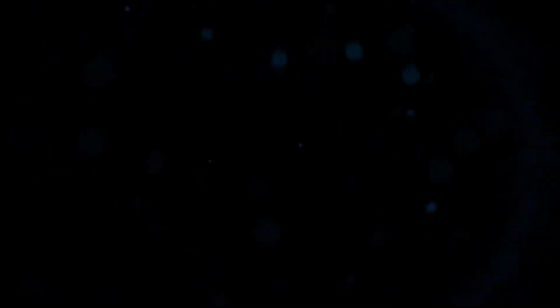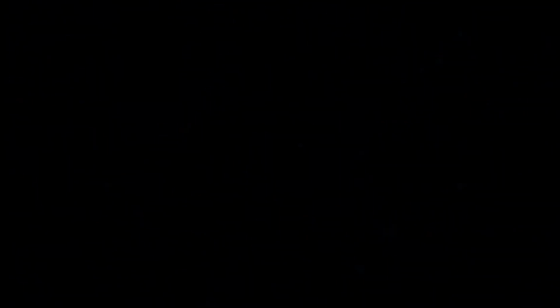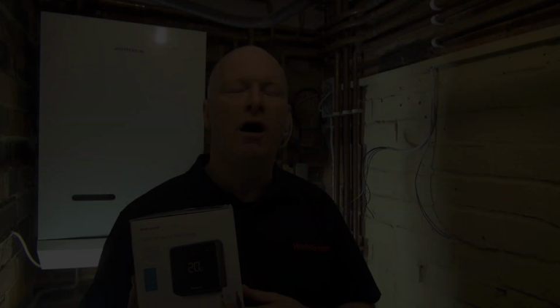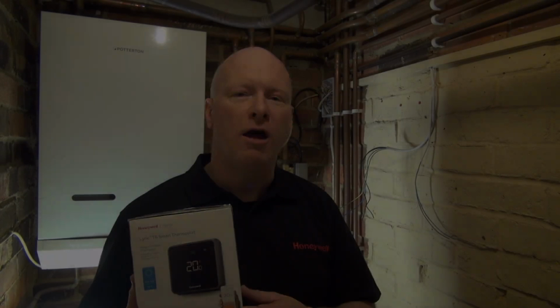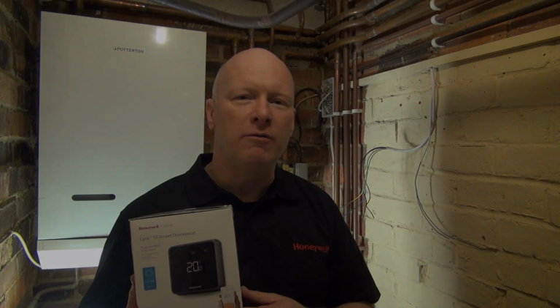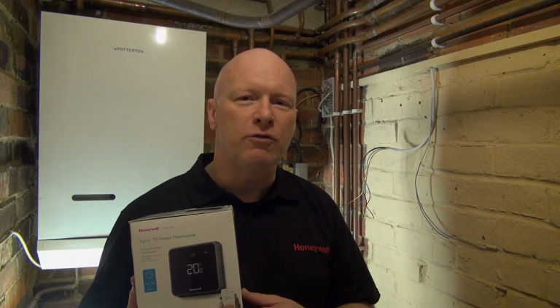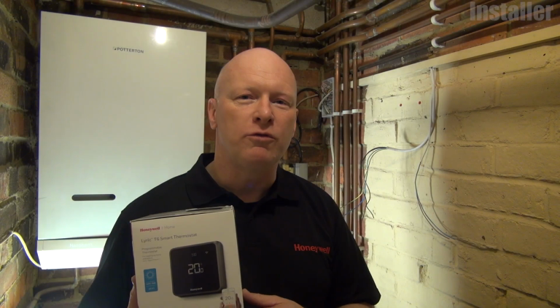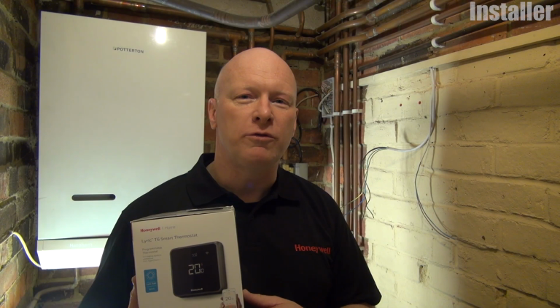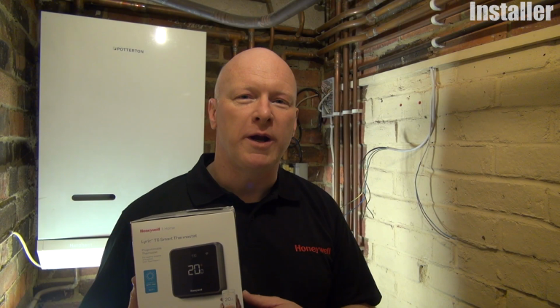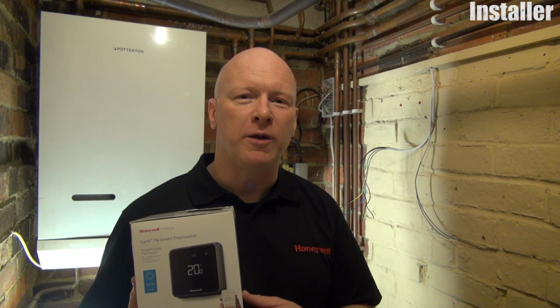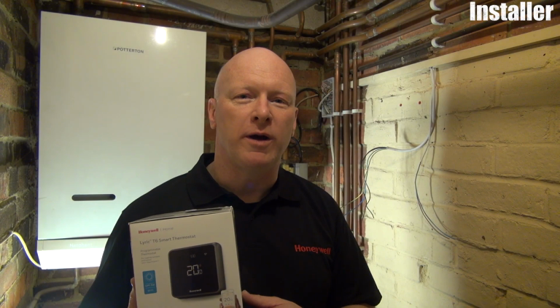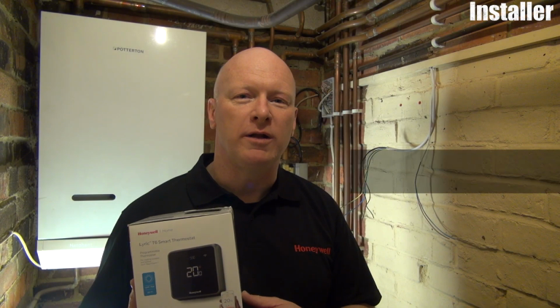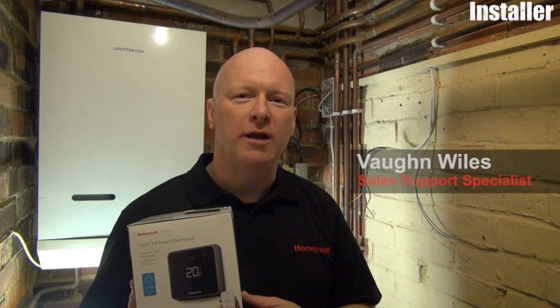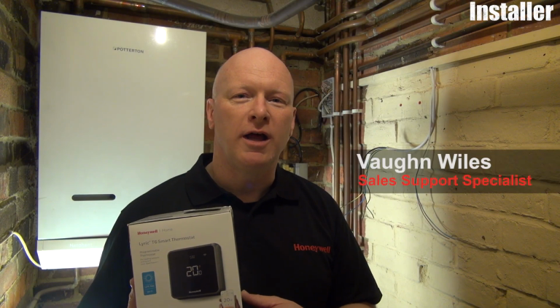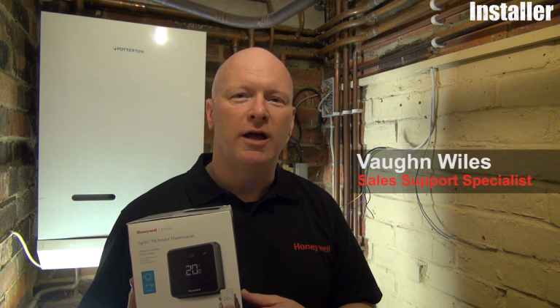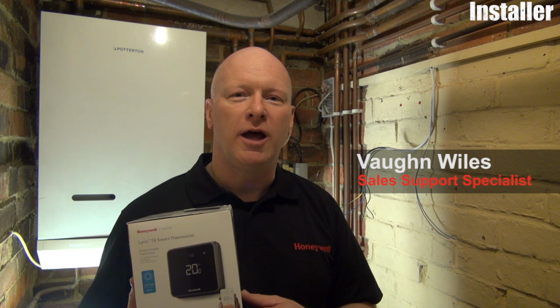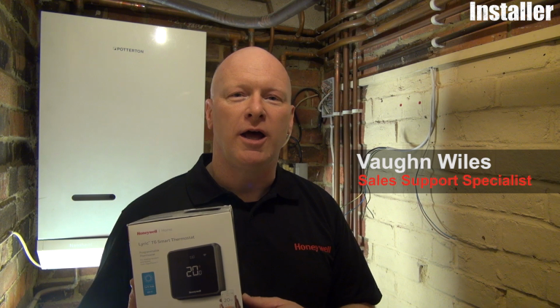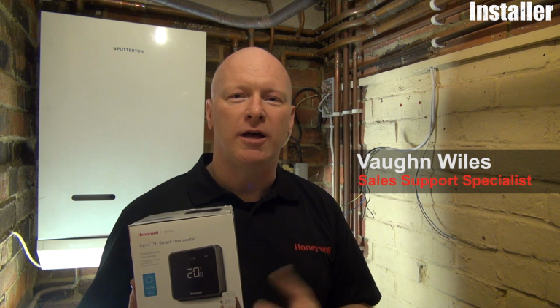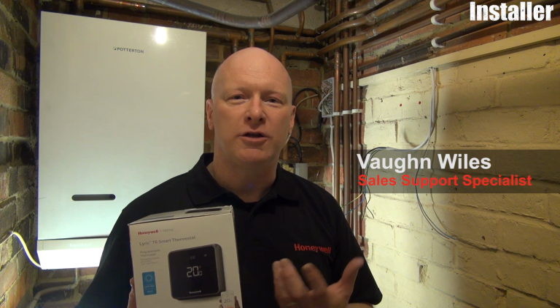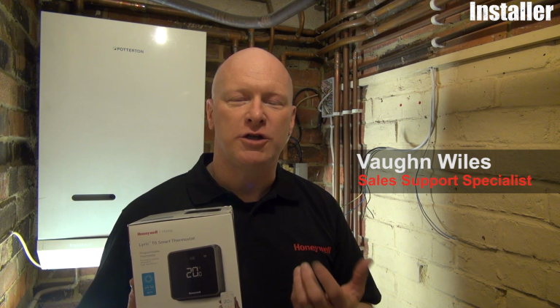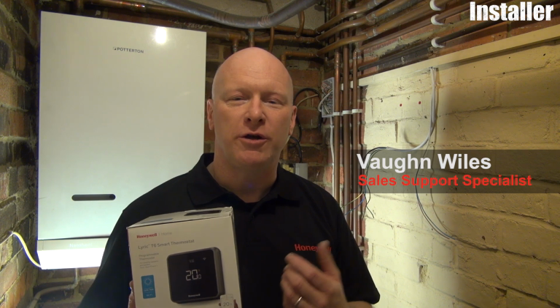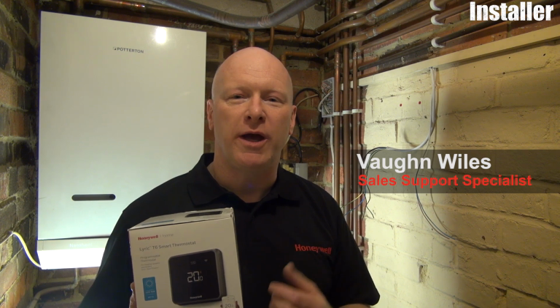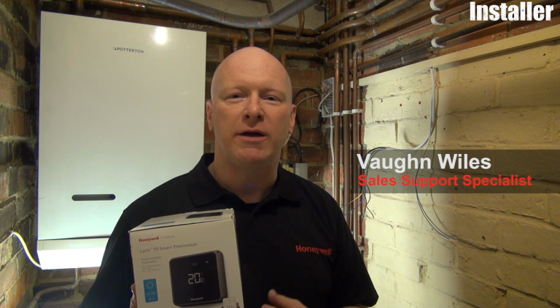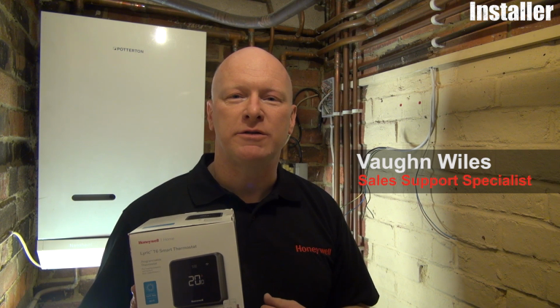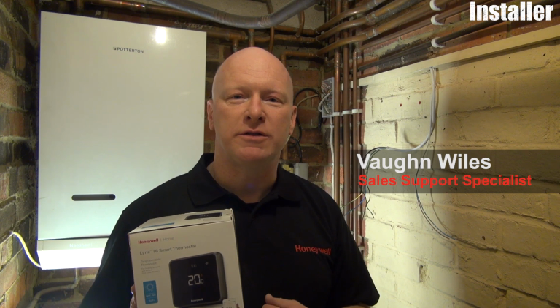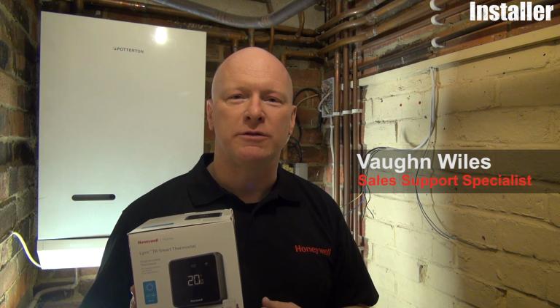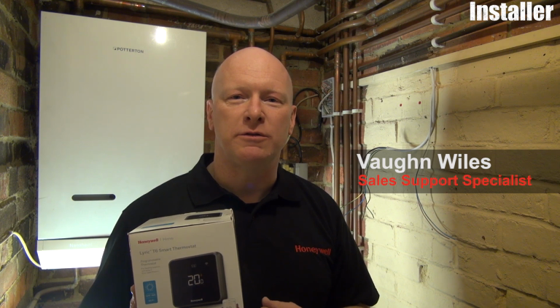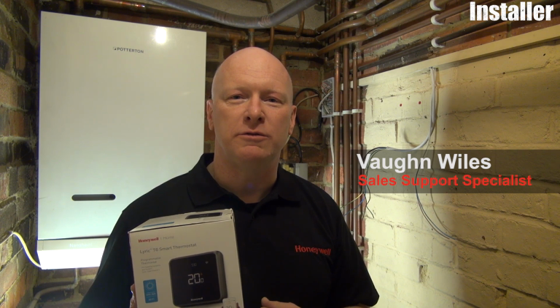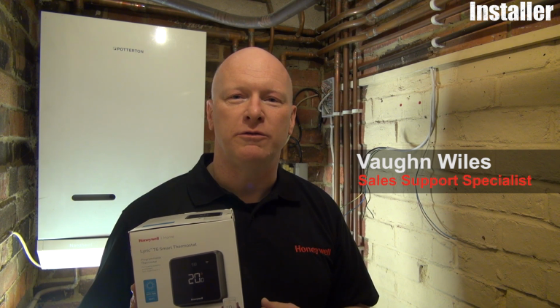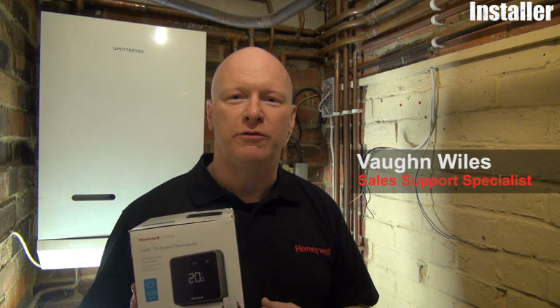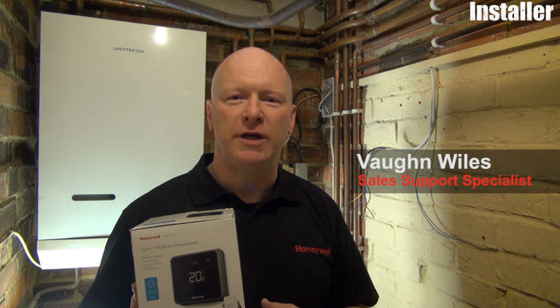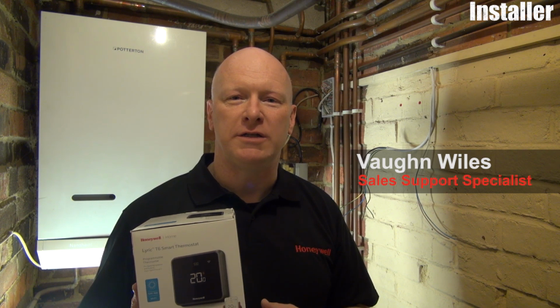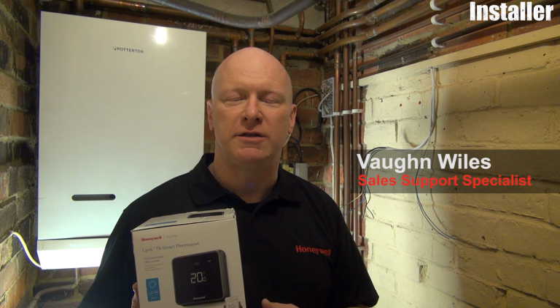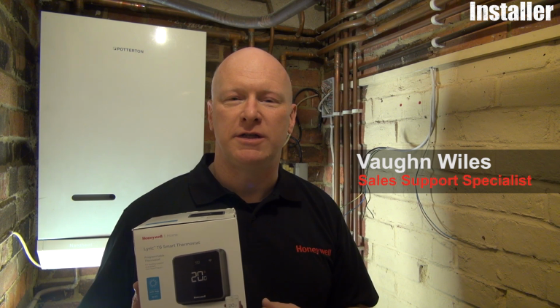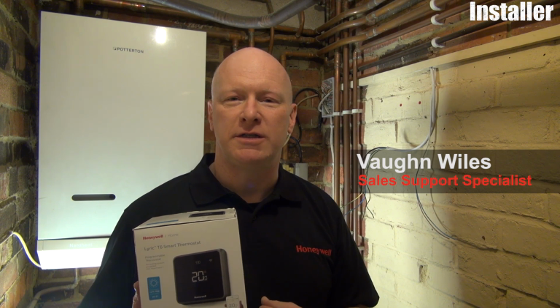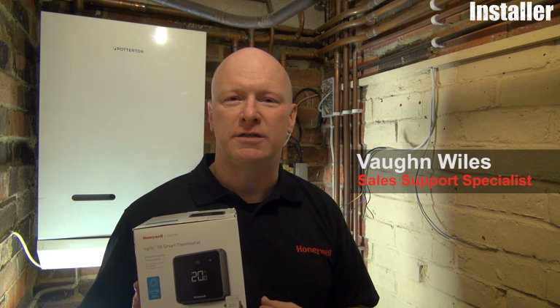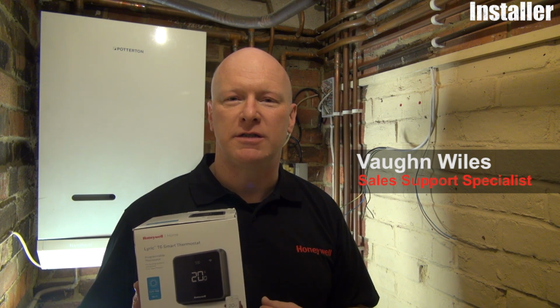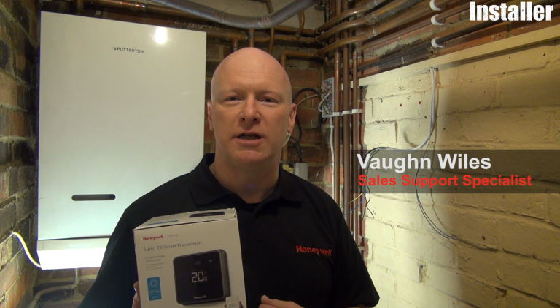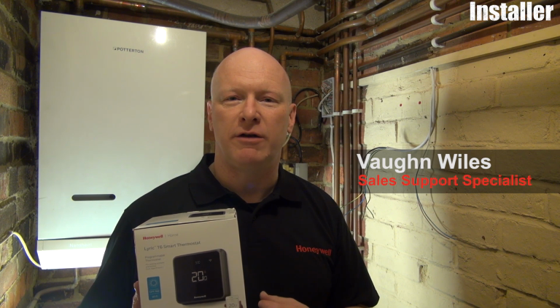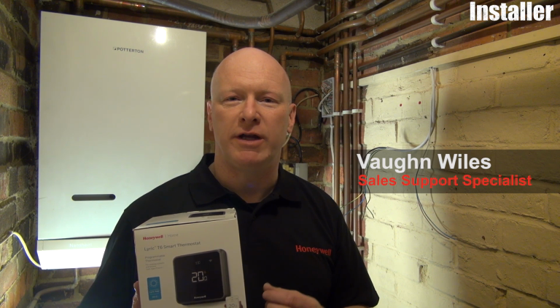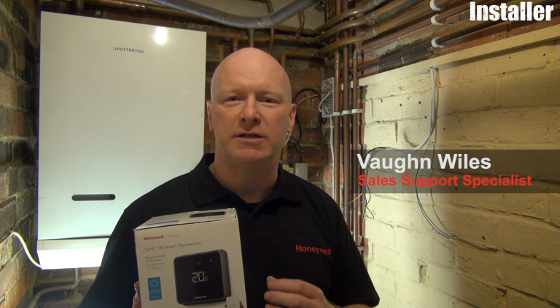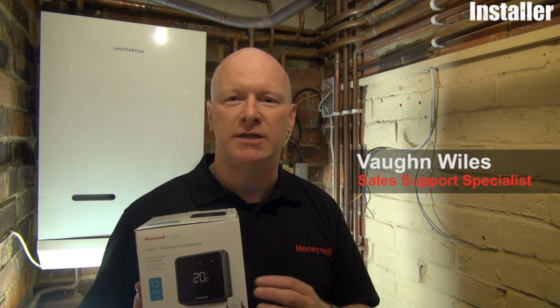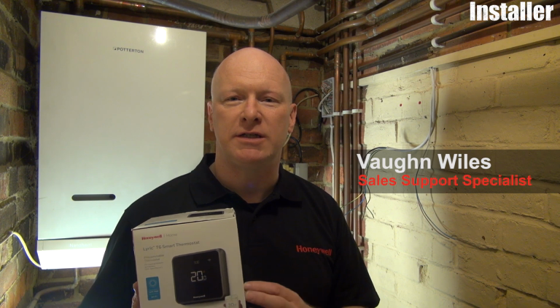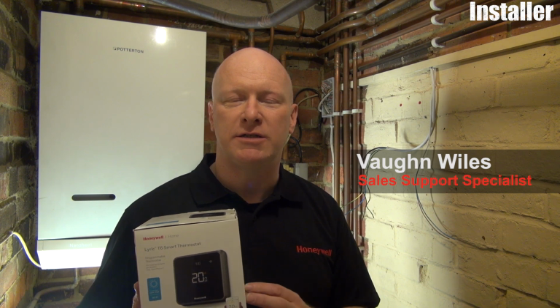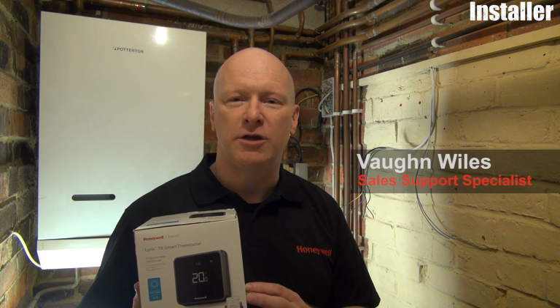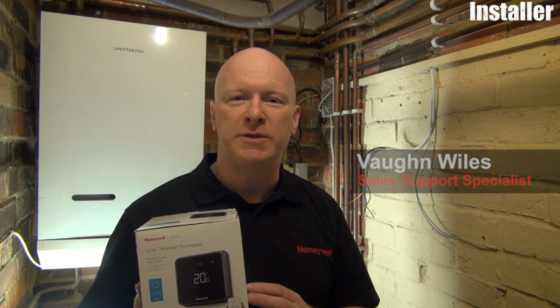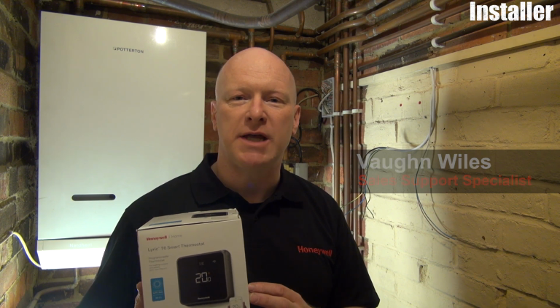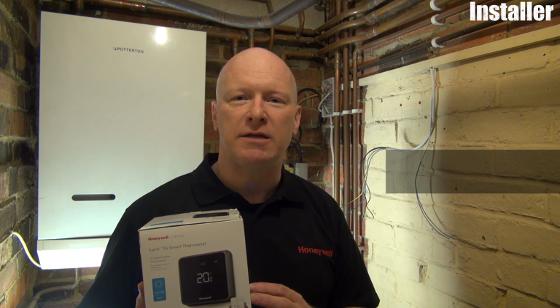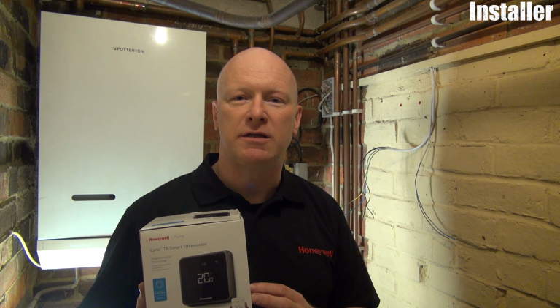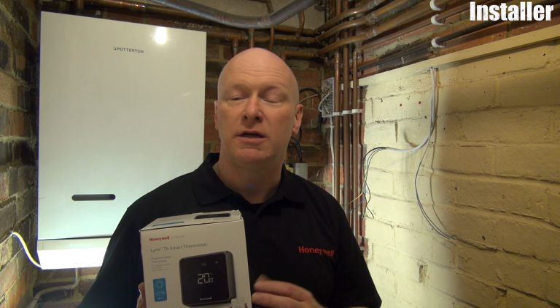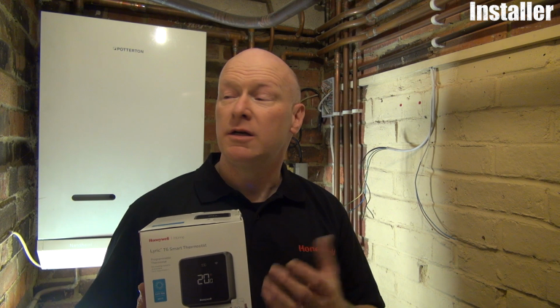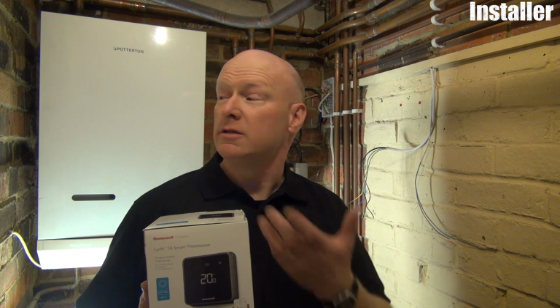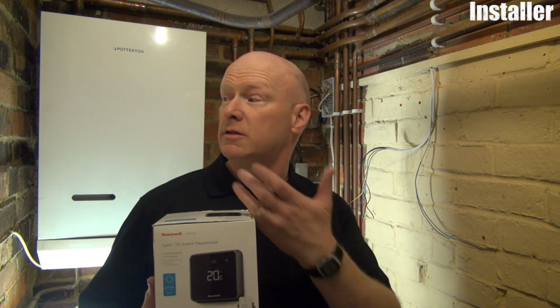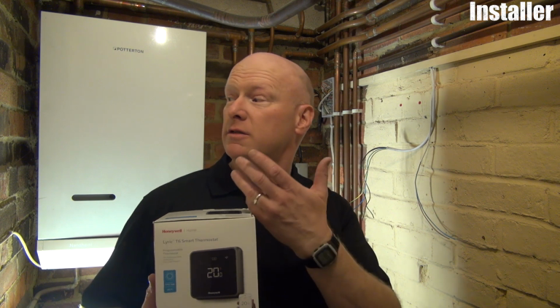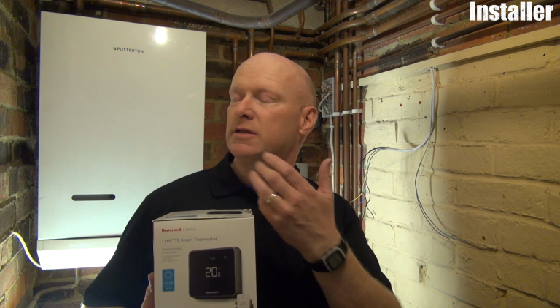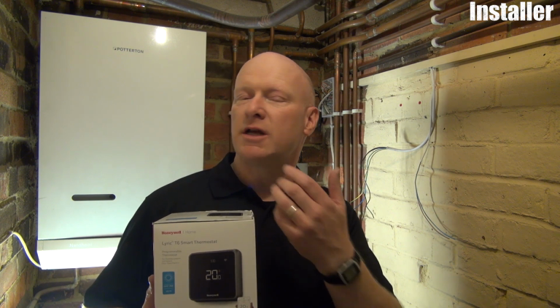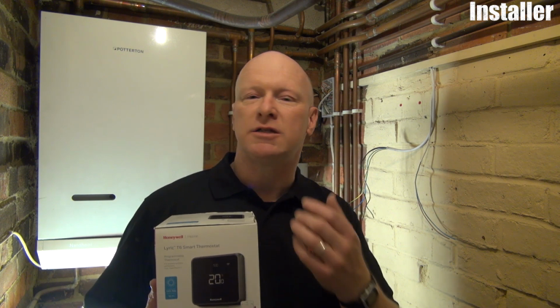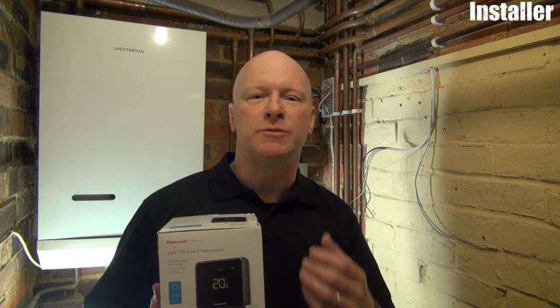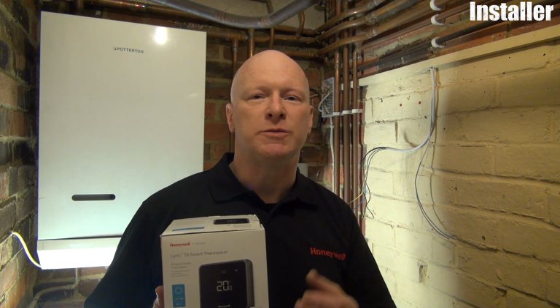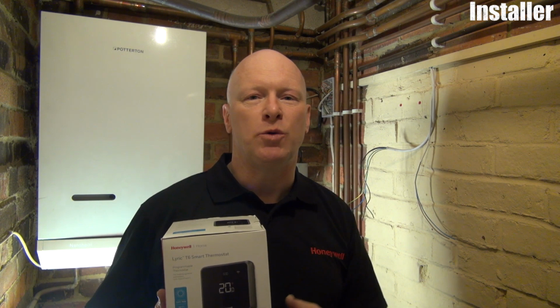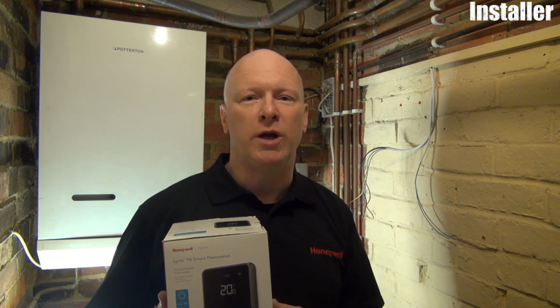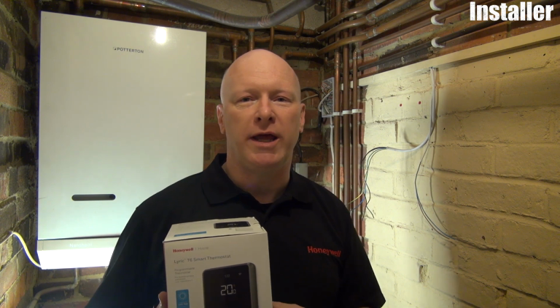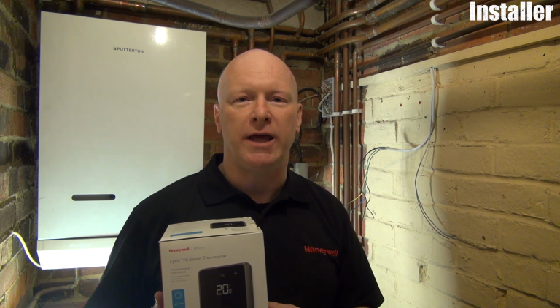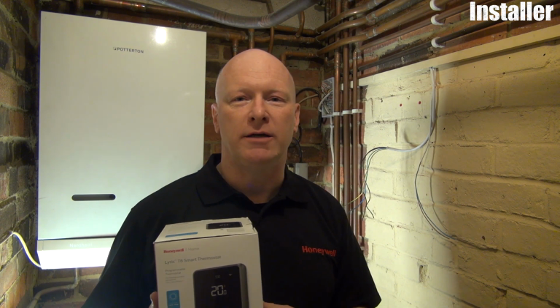Hi, I'm Vaughan from Honeywell. I'm going to show you how to fit this Lyric T6 thermostat to this customer's boiler here.